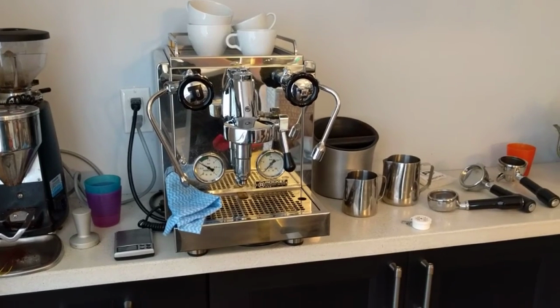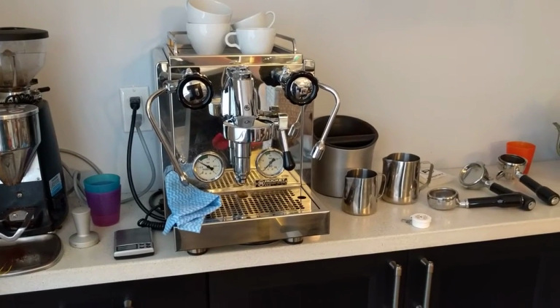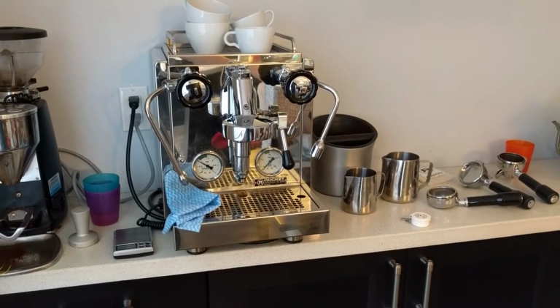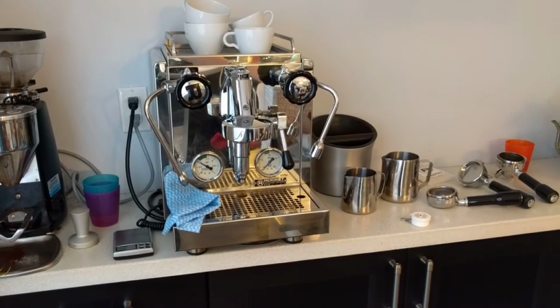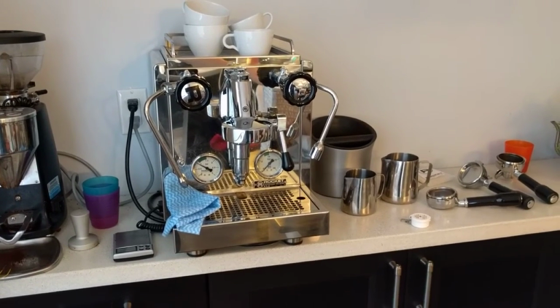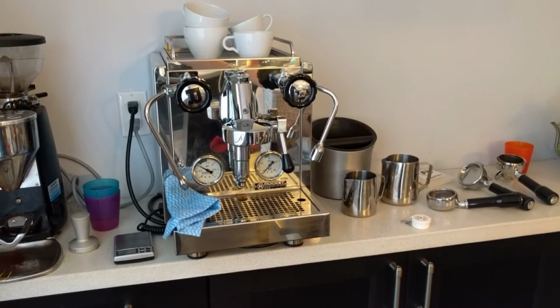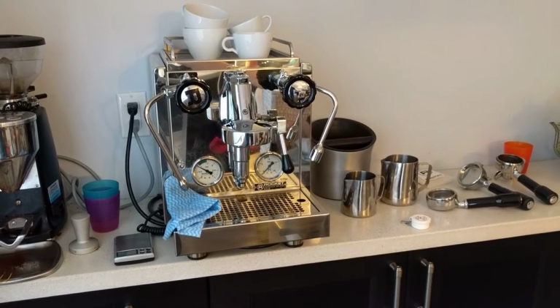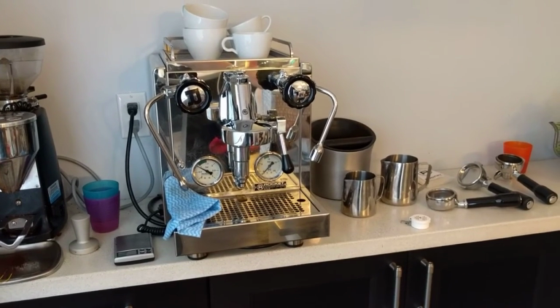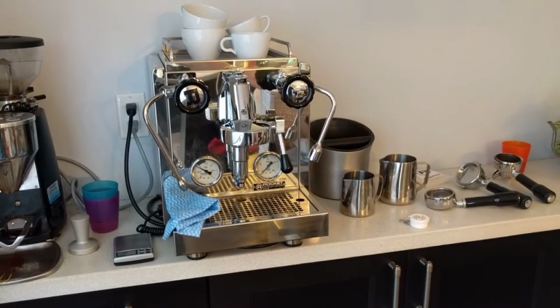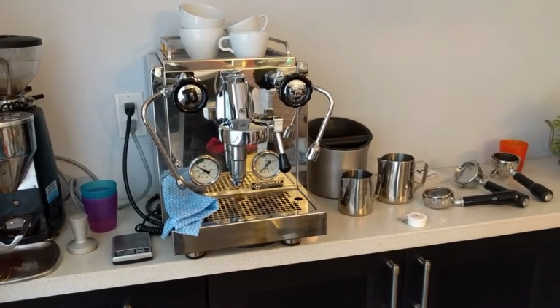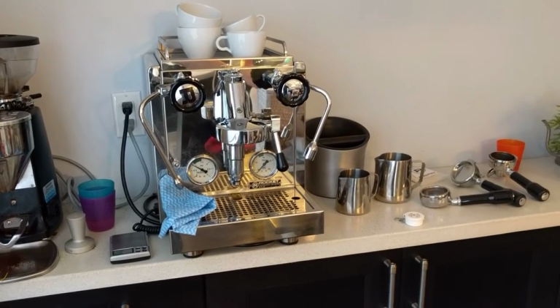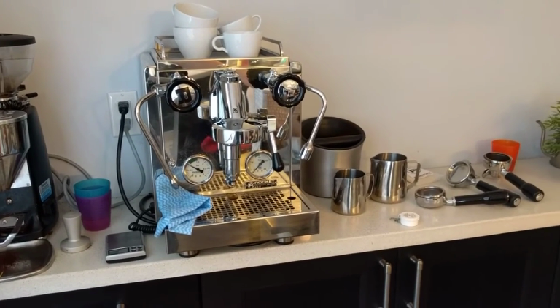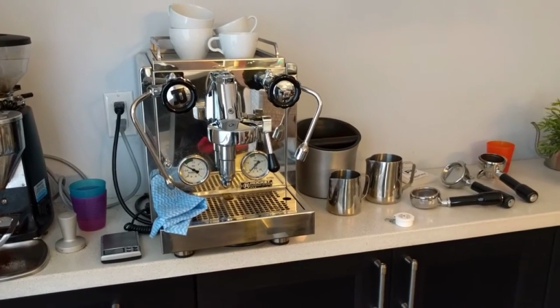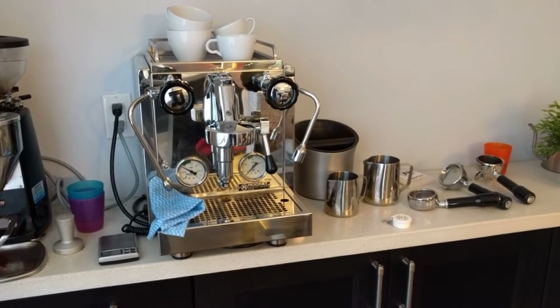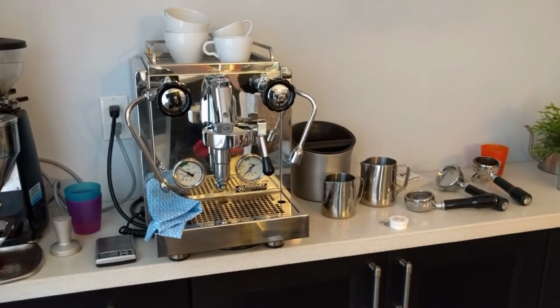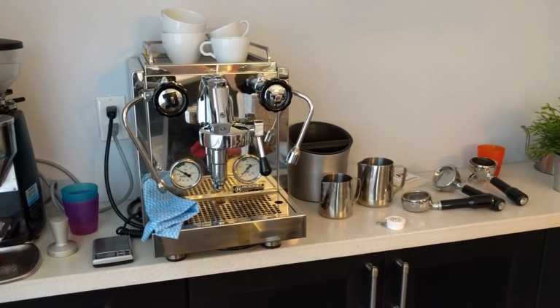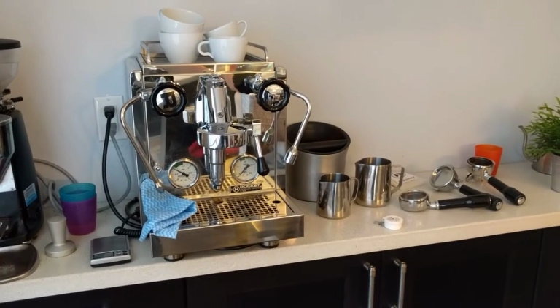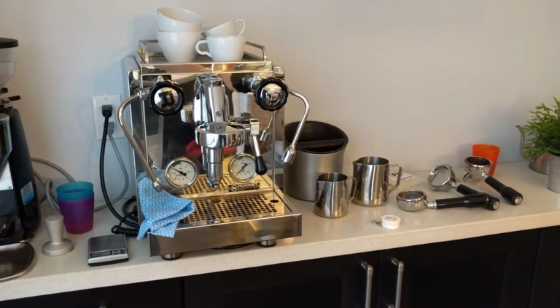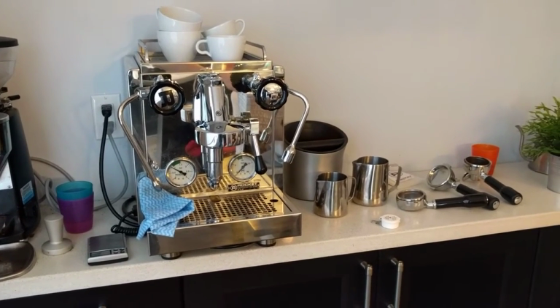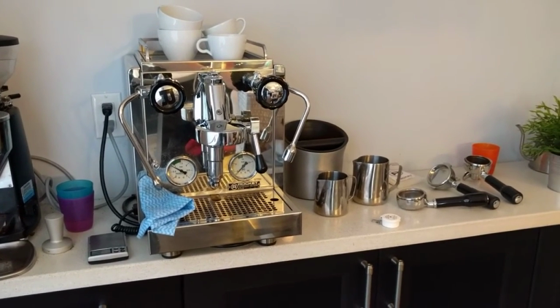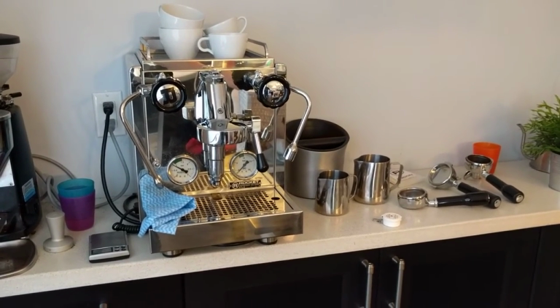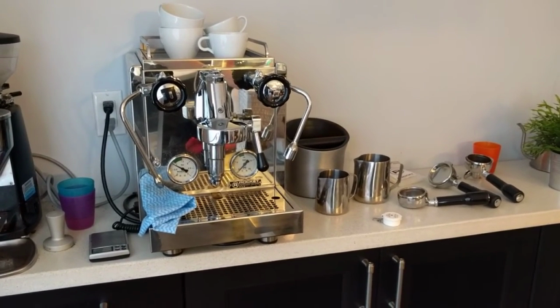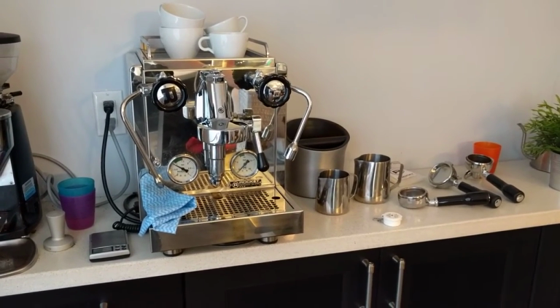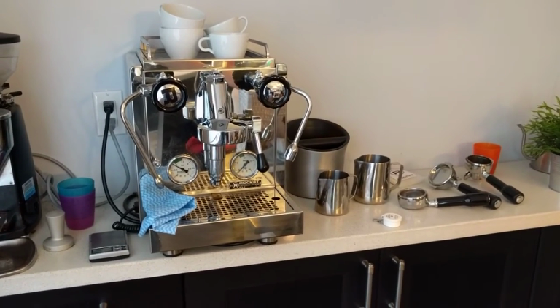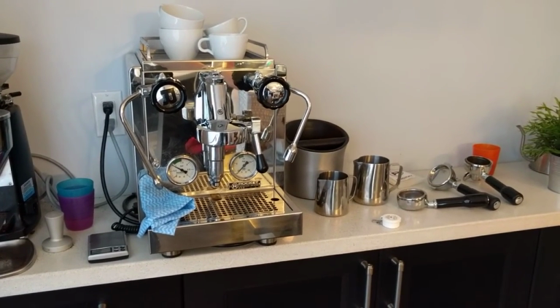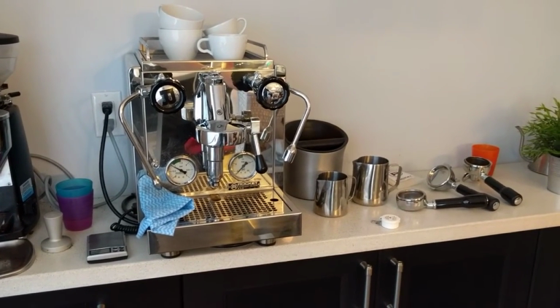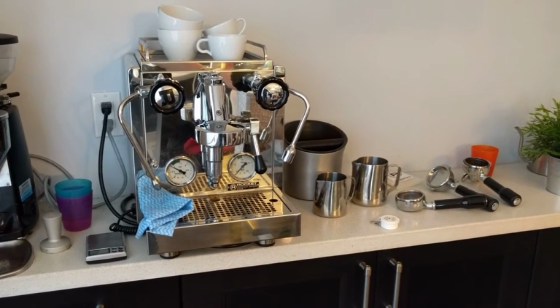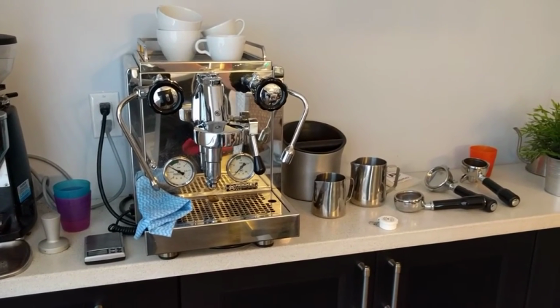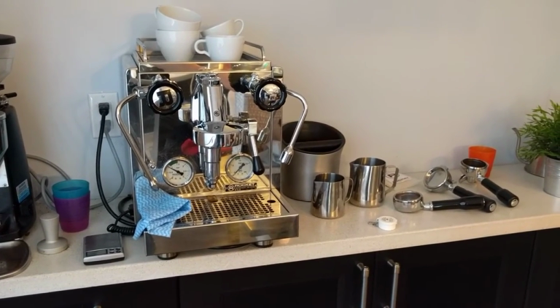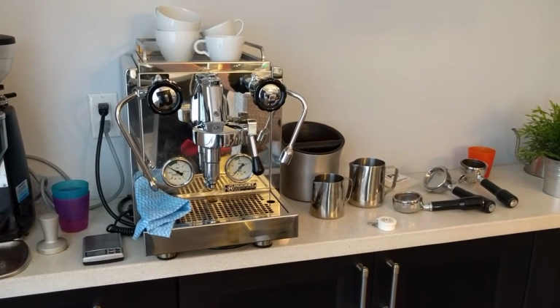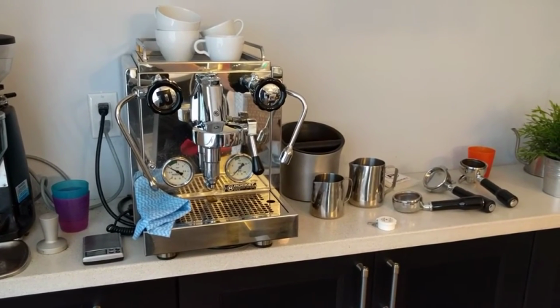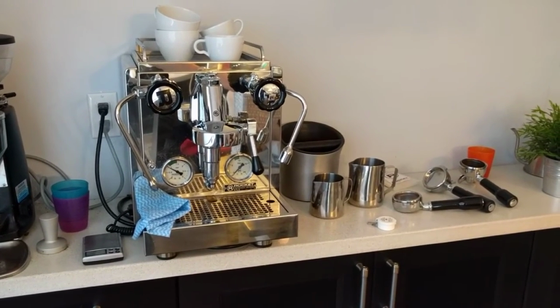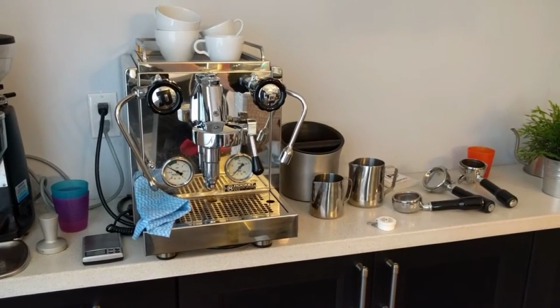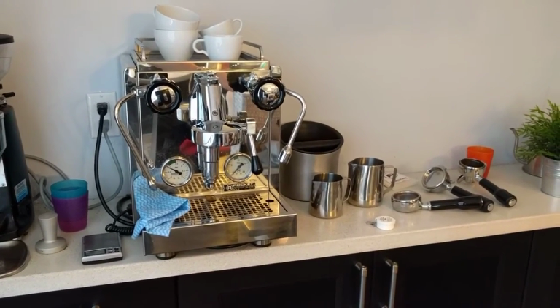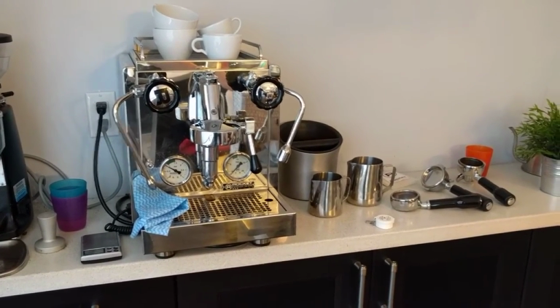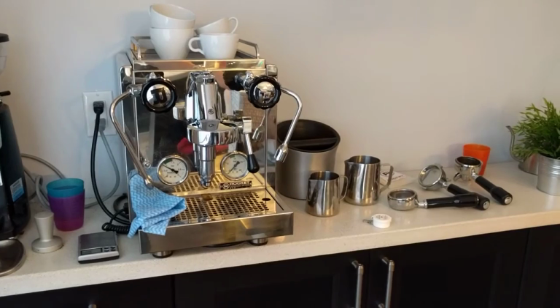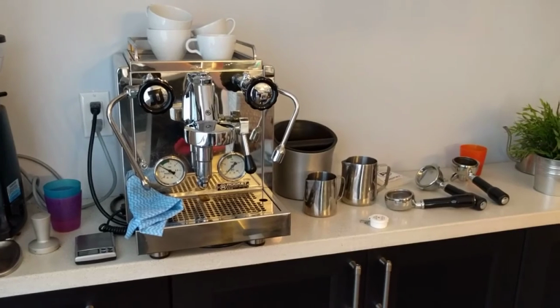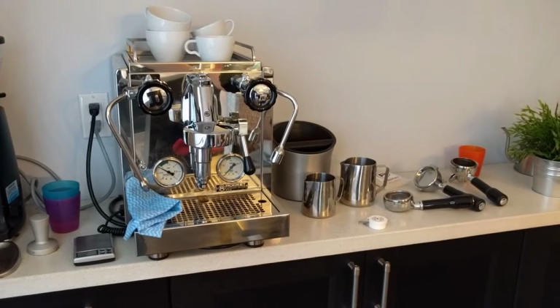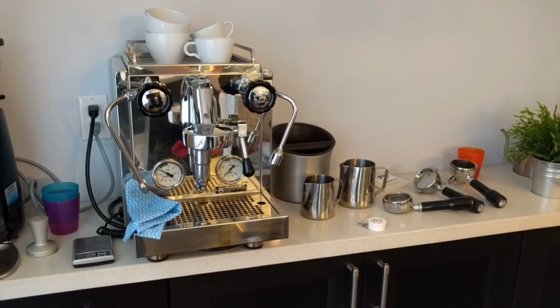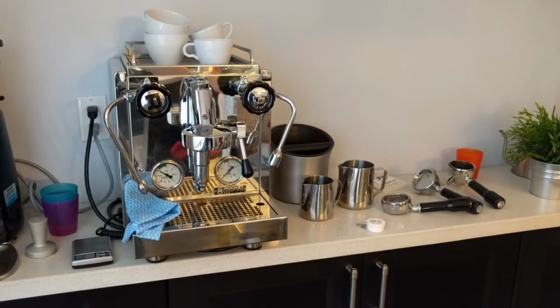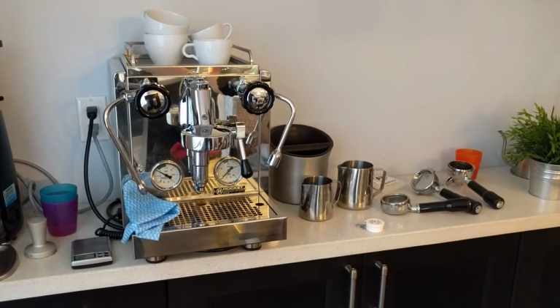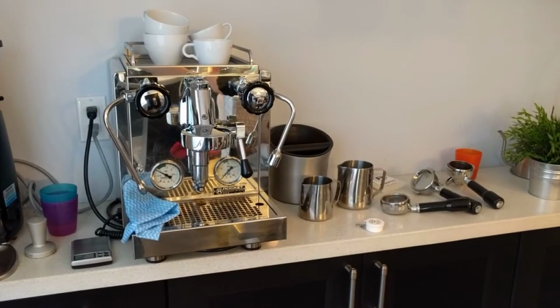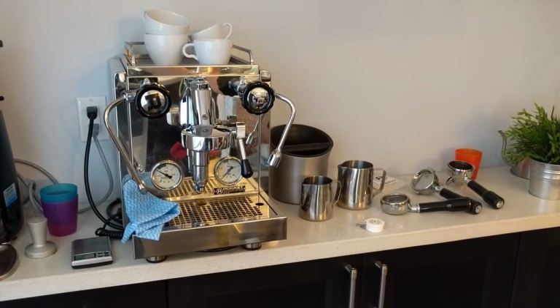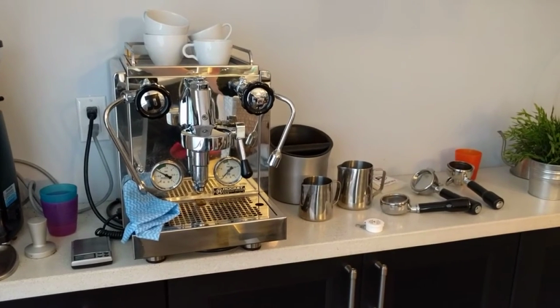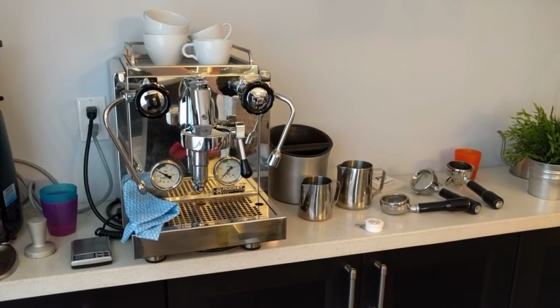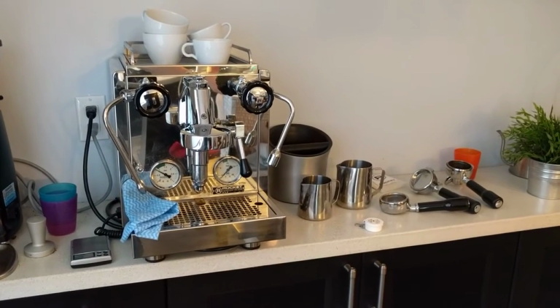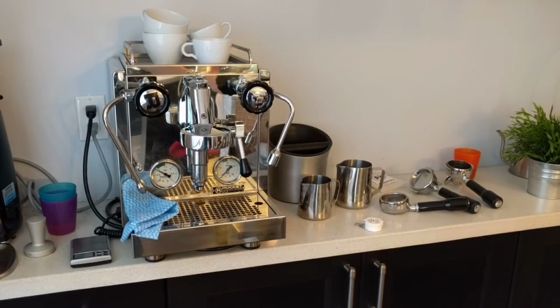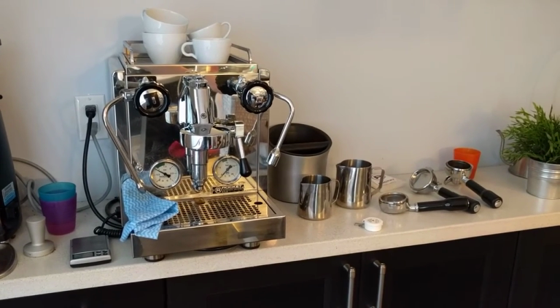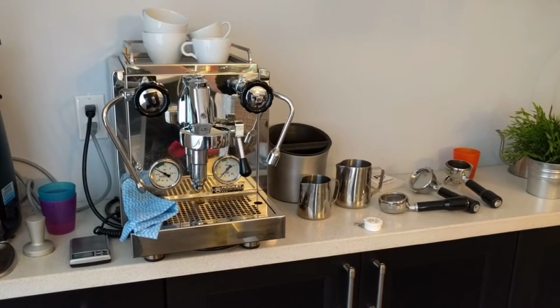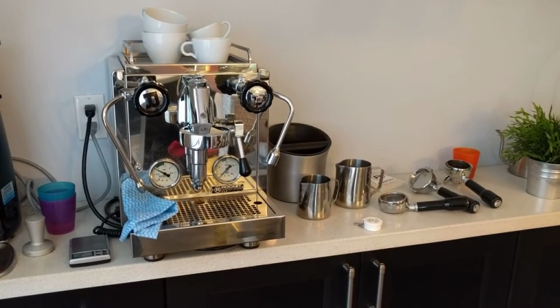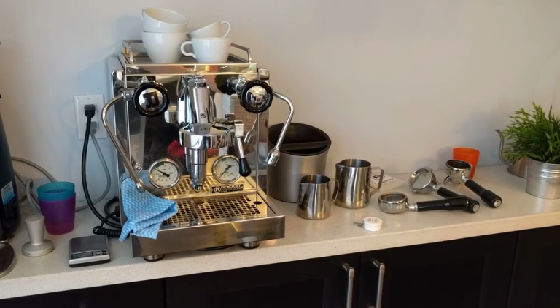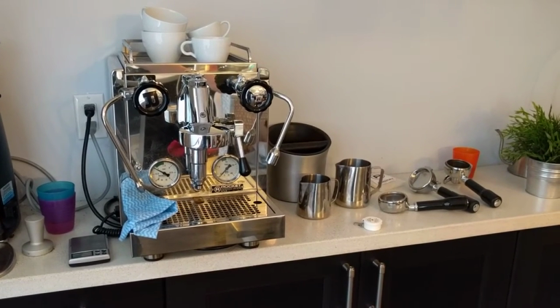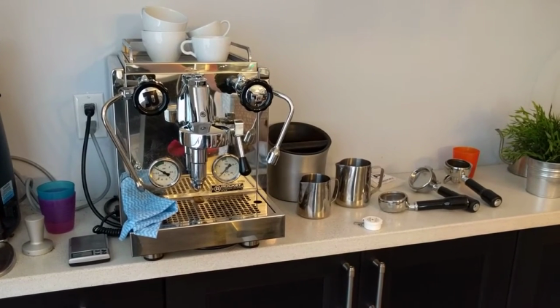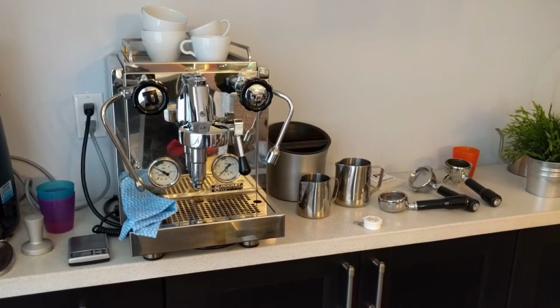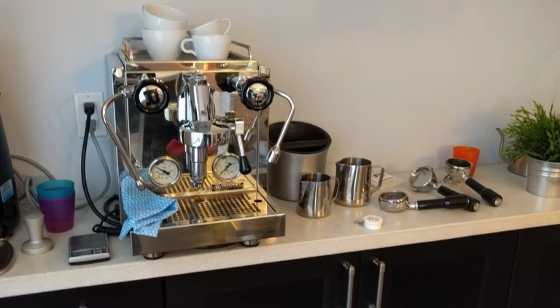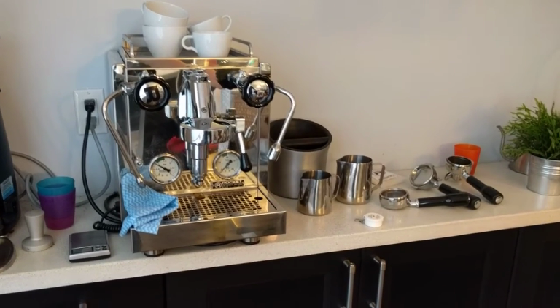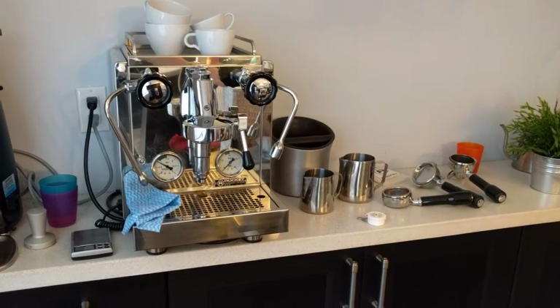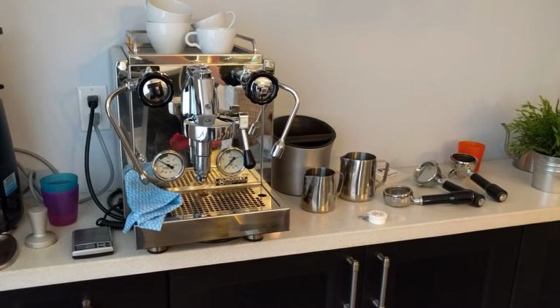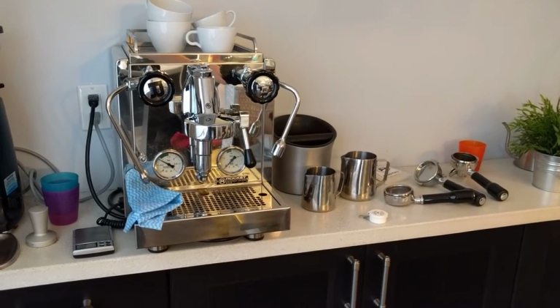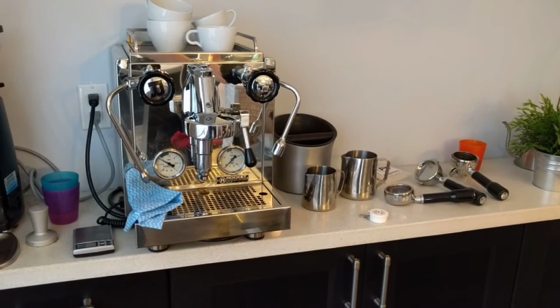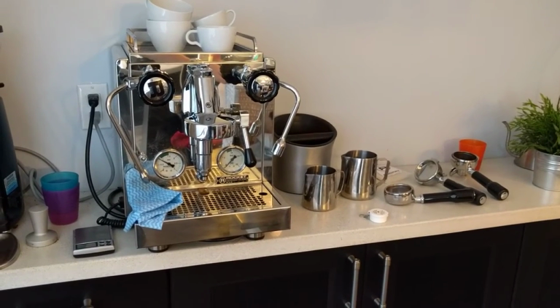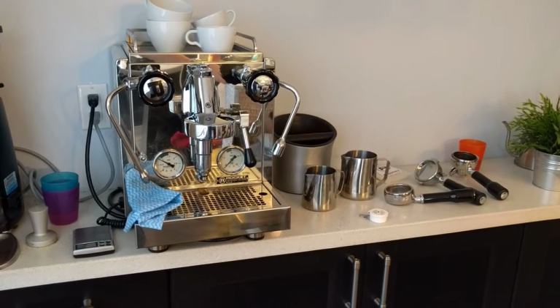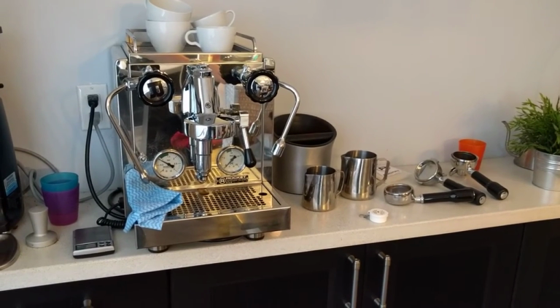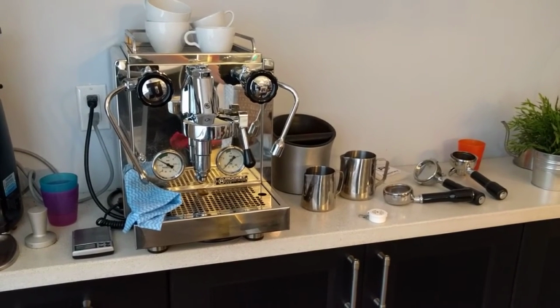I'm just going to go over a few items that I consider fairly essential that I made the mistake of not buying when I initially purchased this machine.